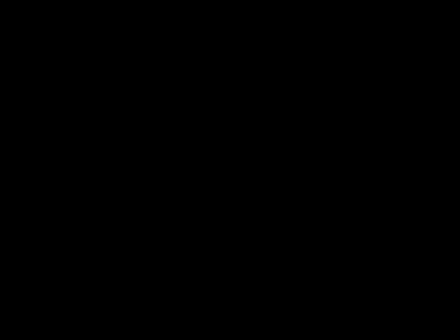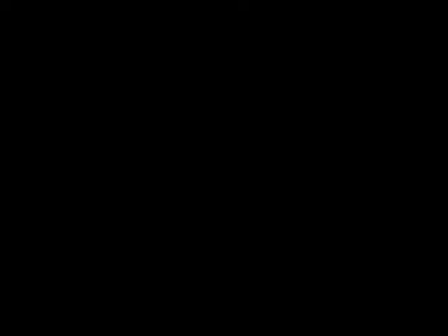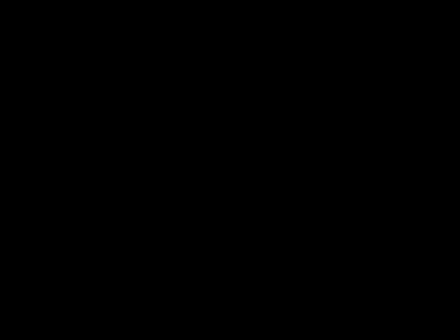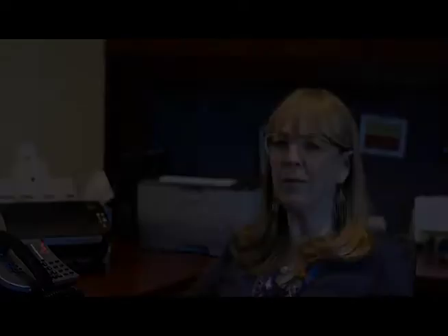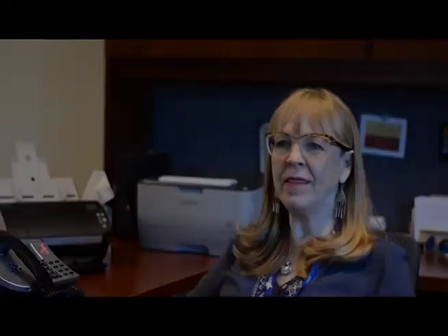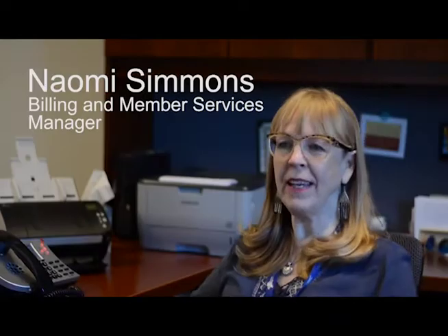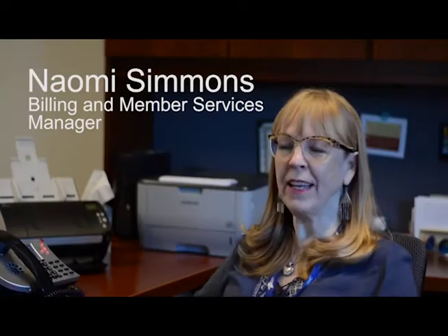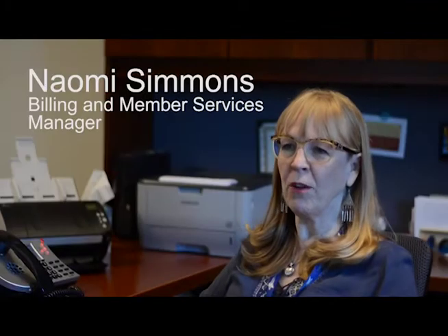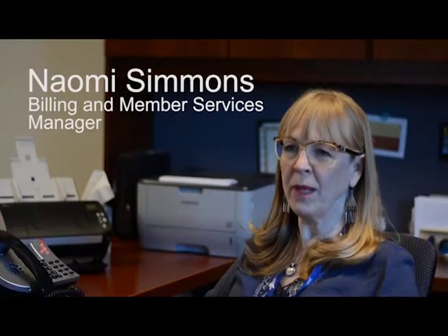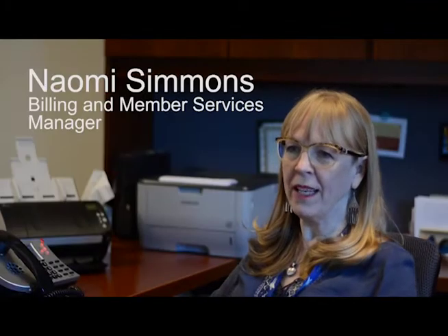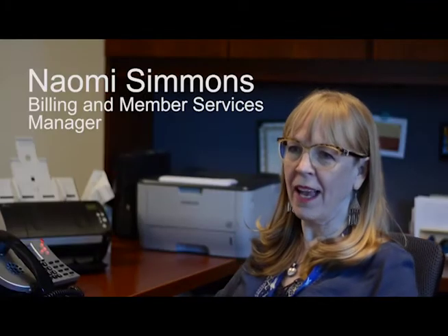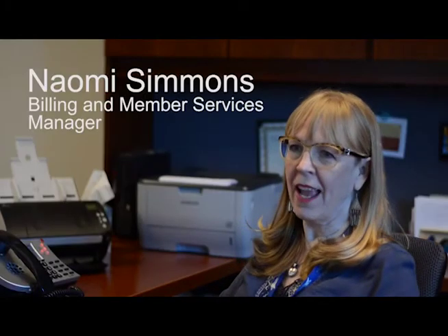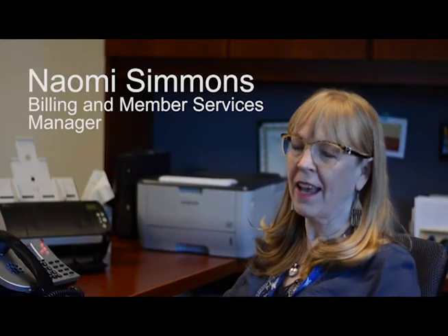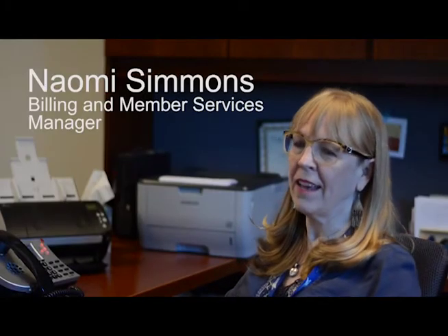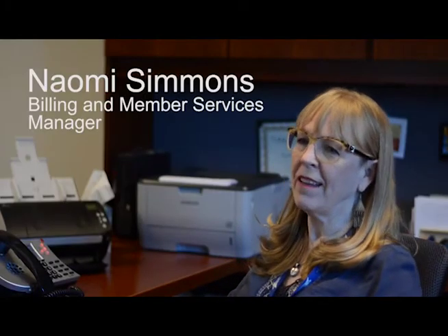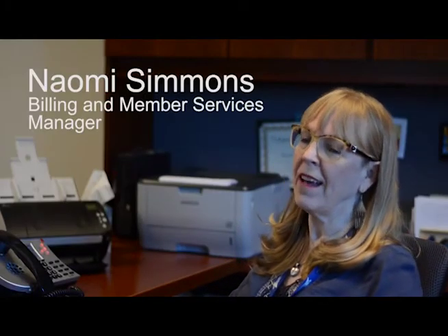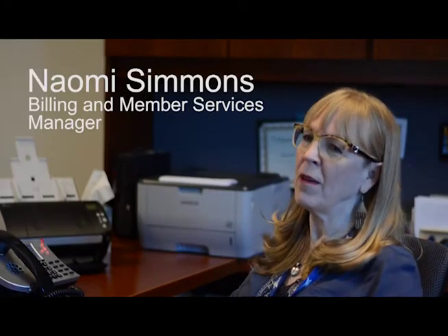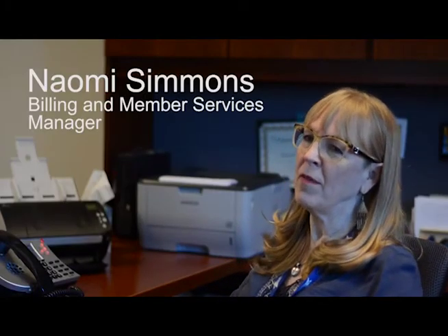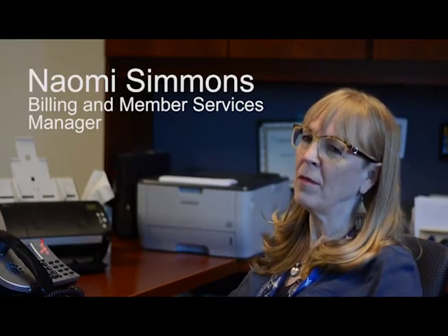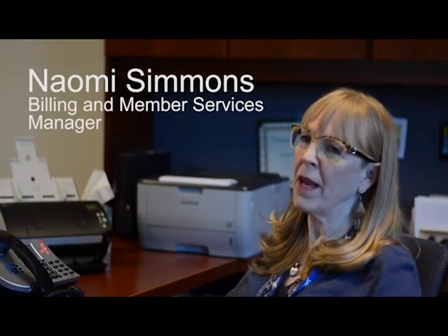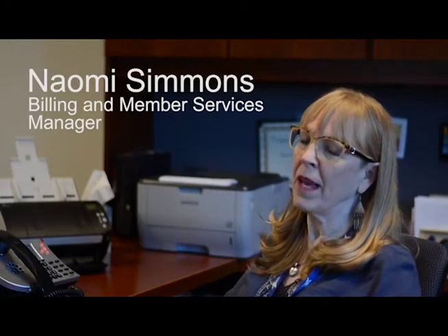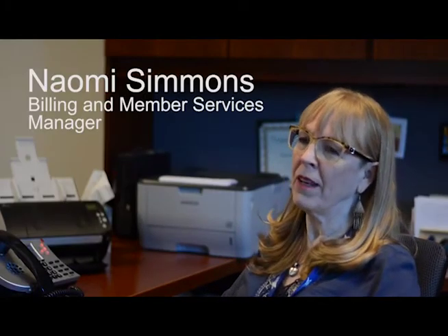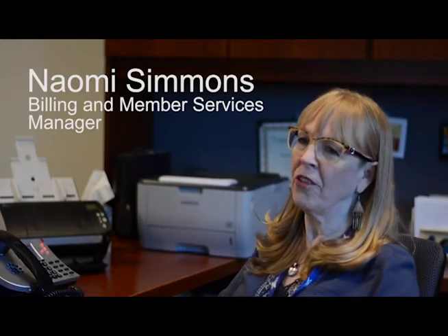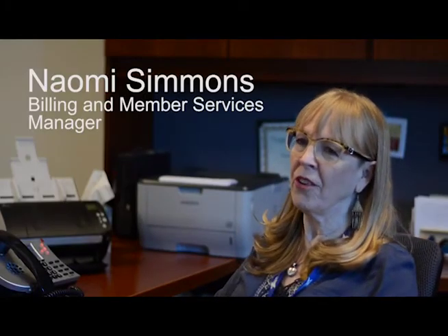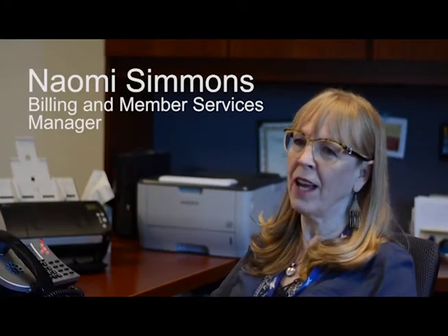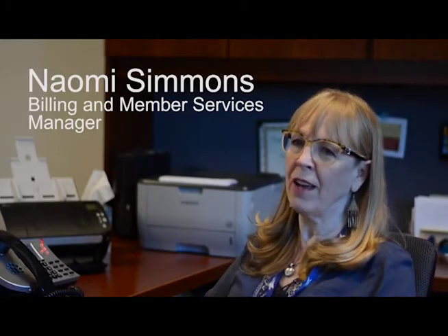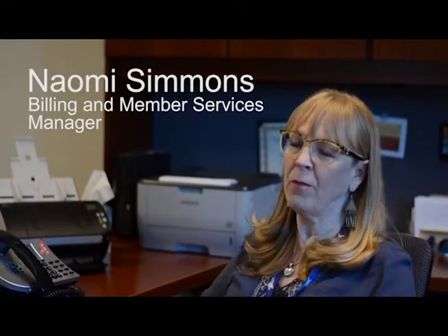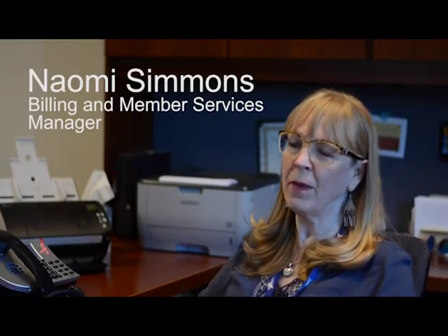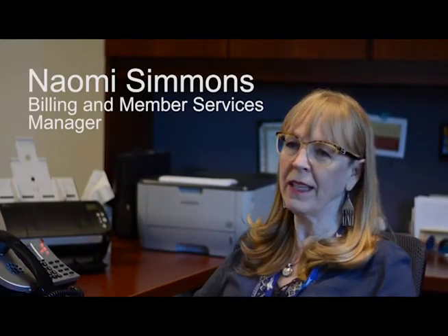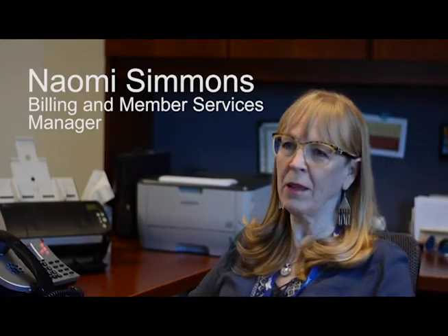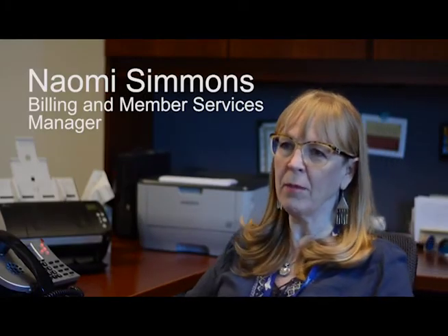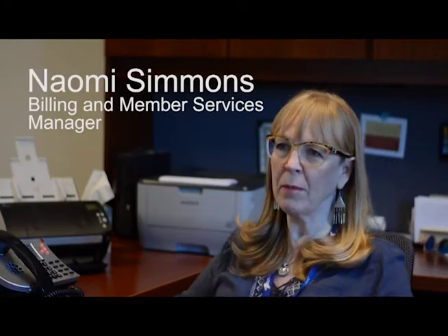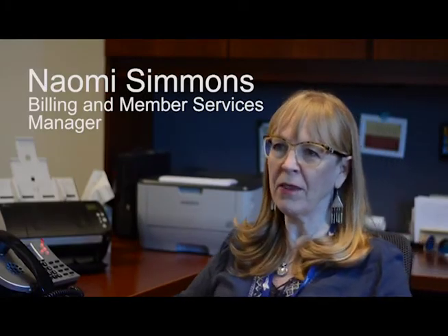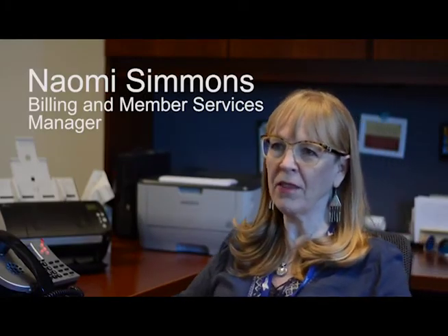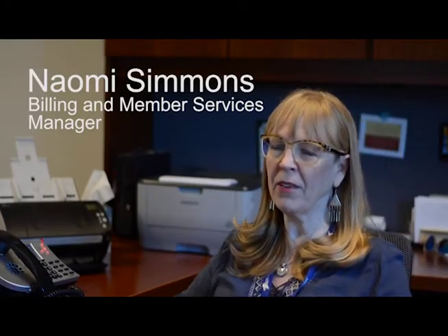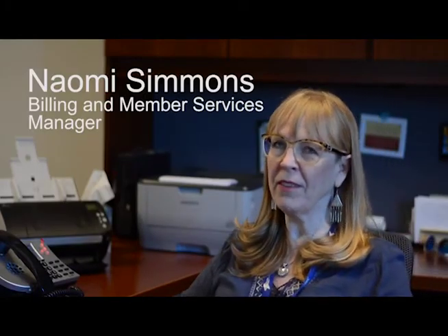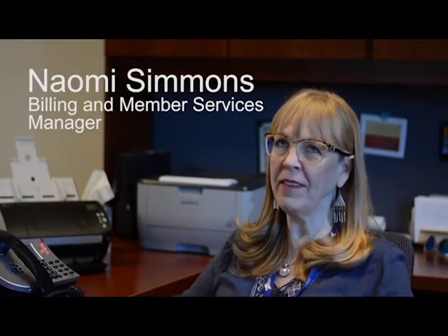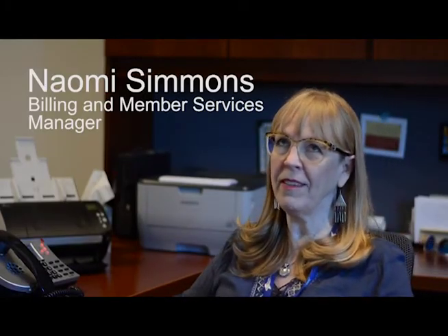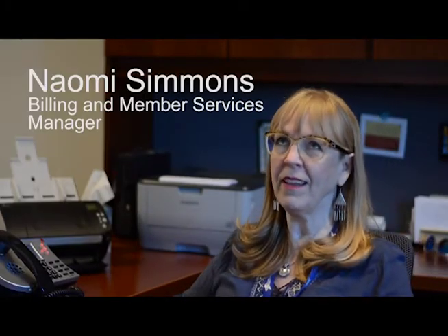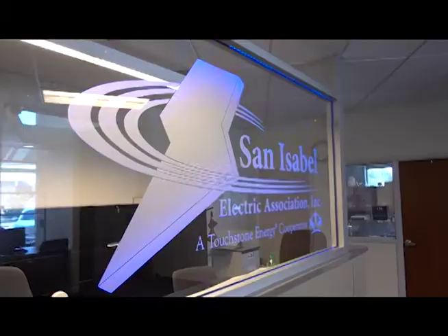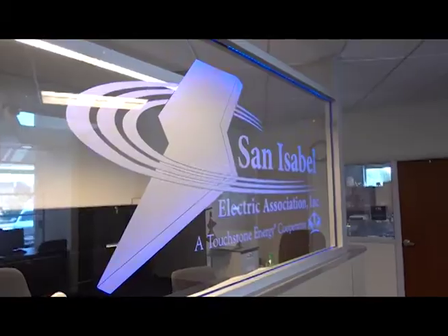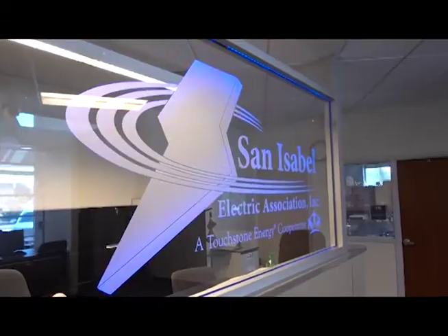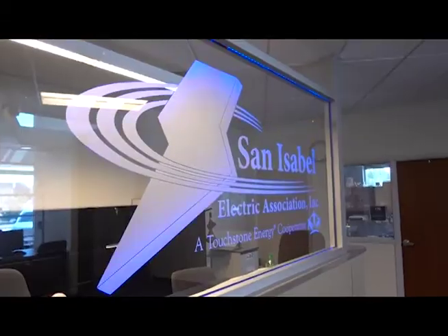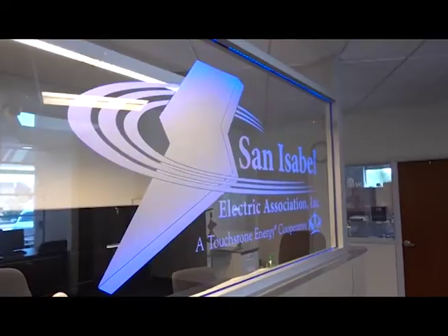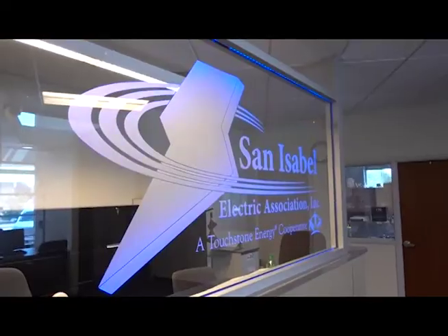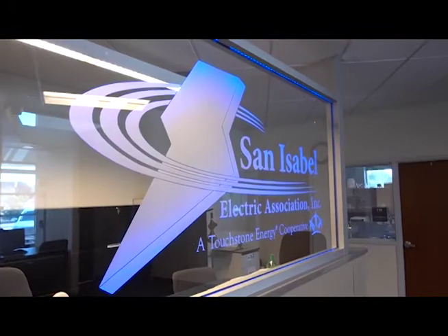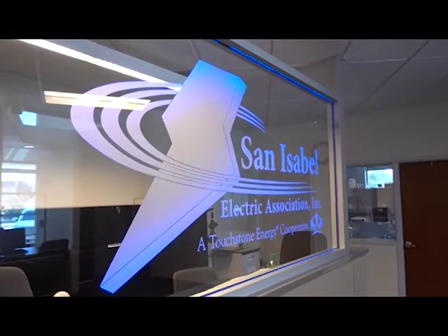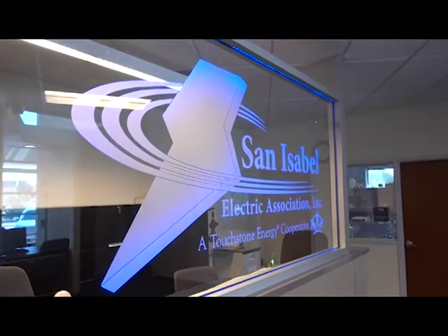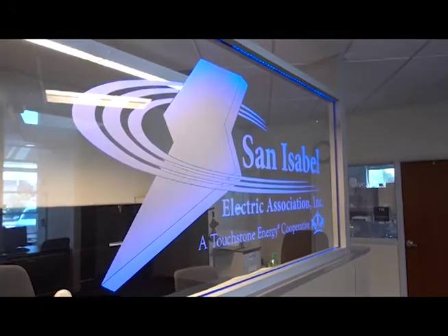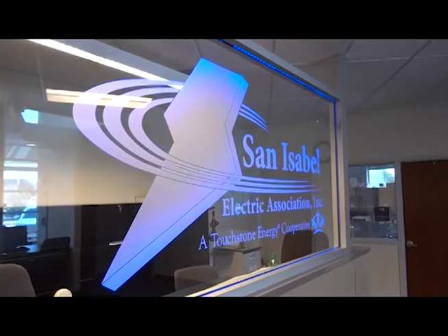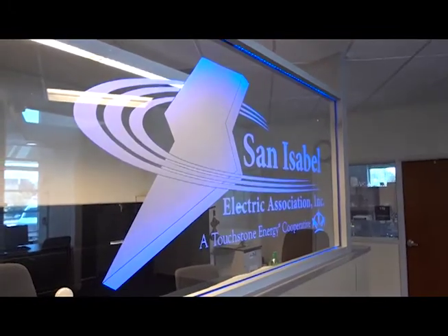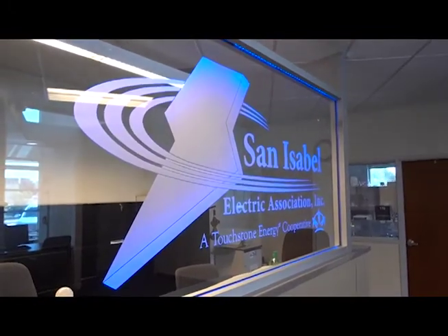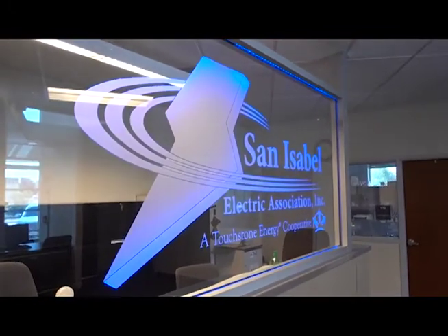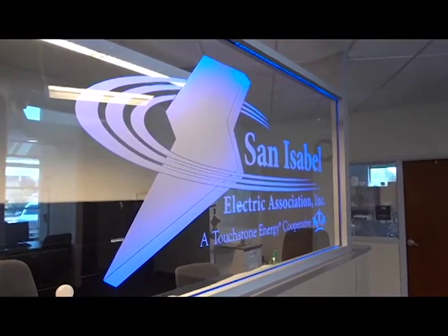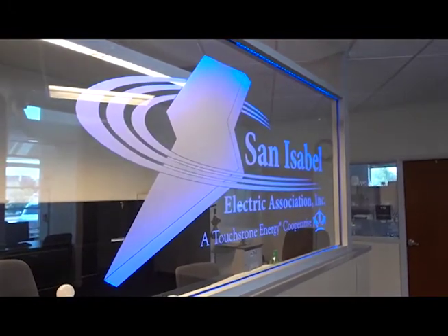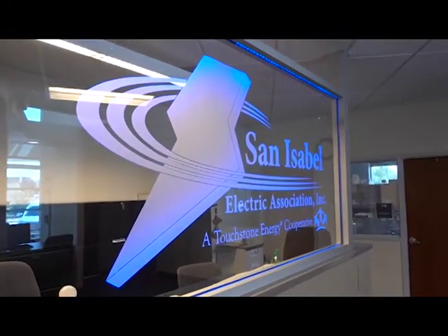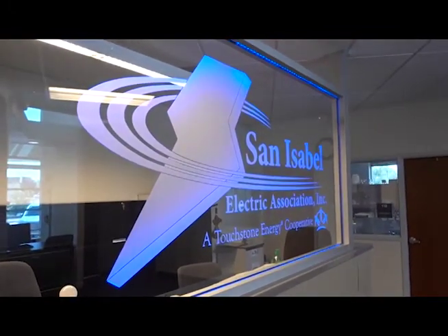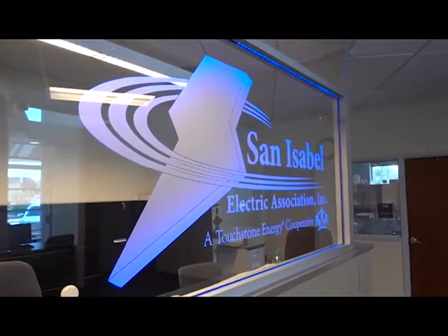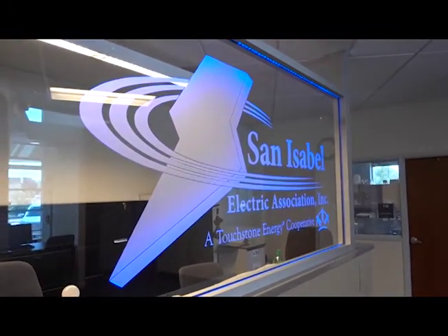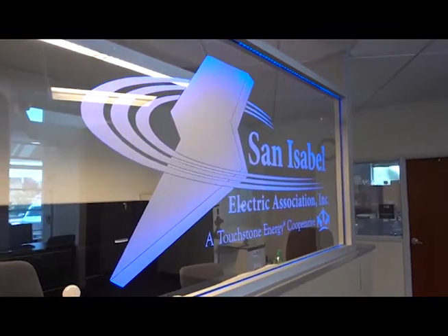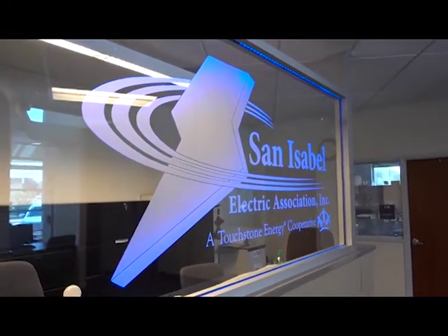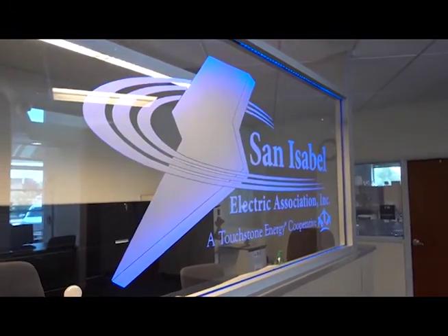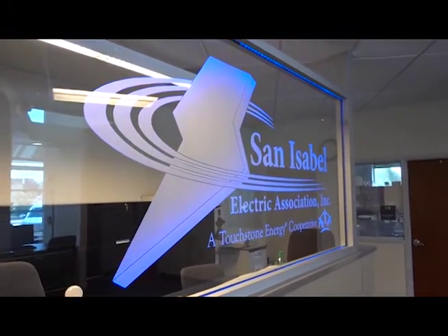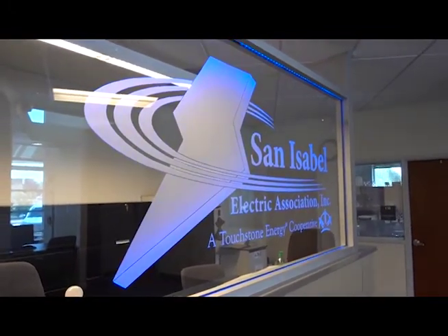My name's Naomi and I'm the manager of Billing and Member Services, and I have been with San Isabel Electric 17 years.